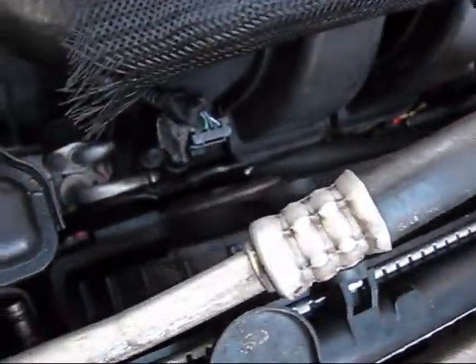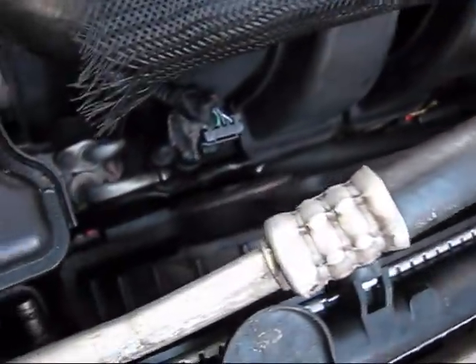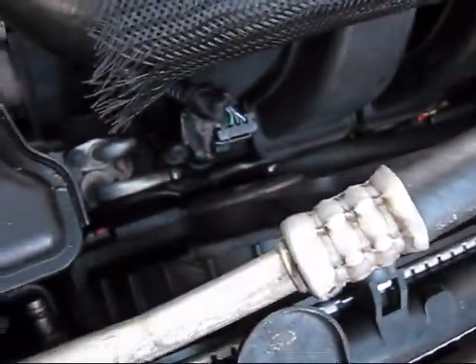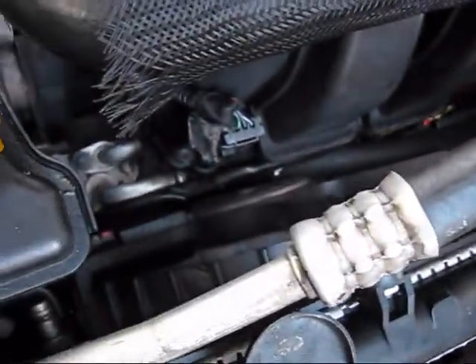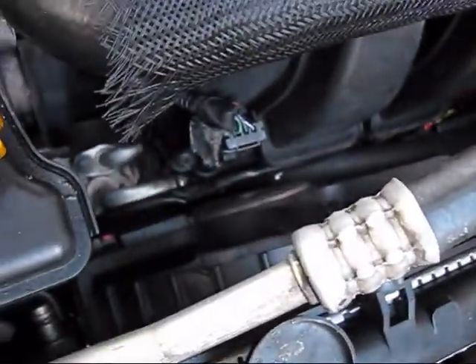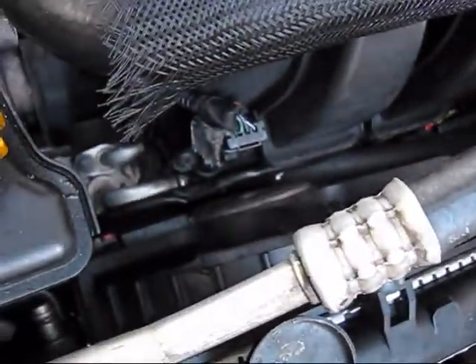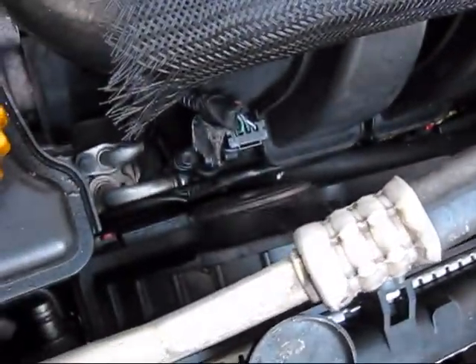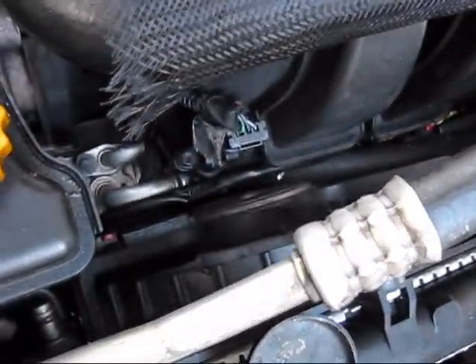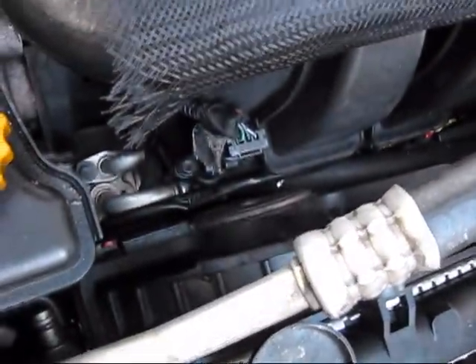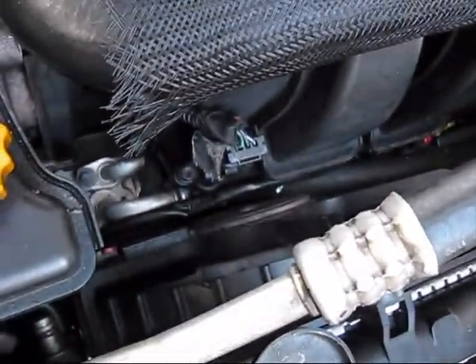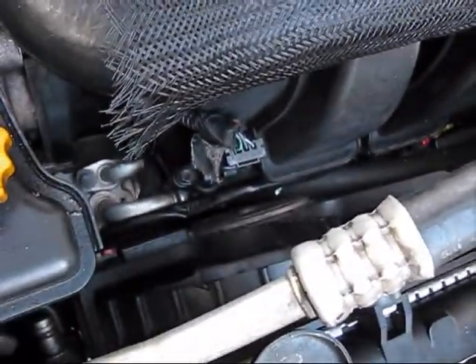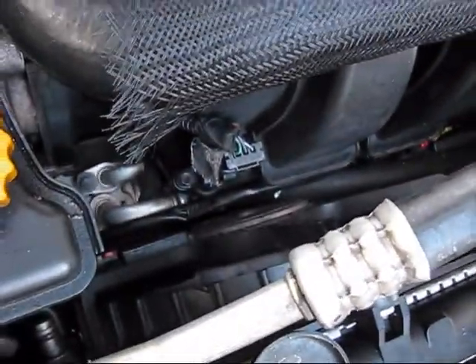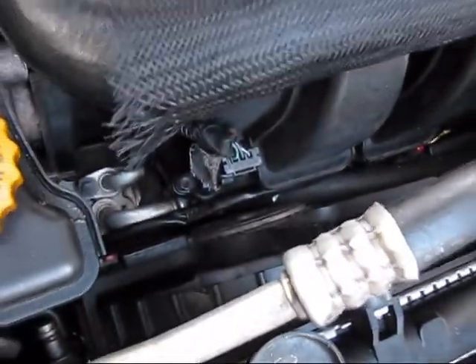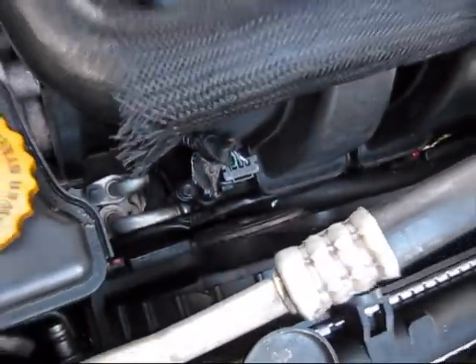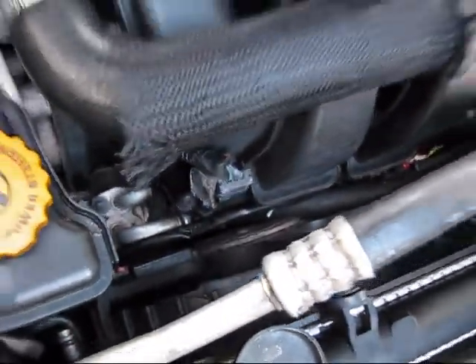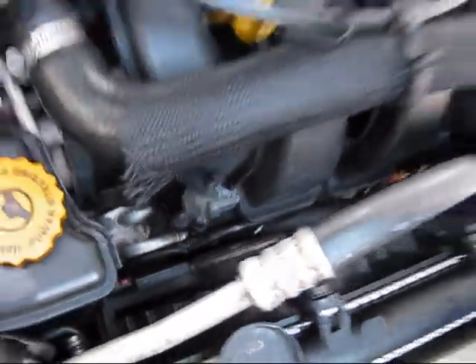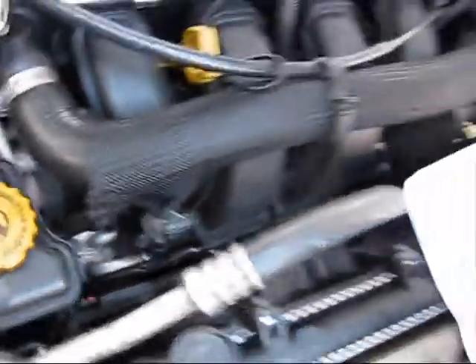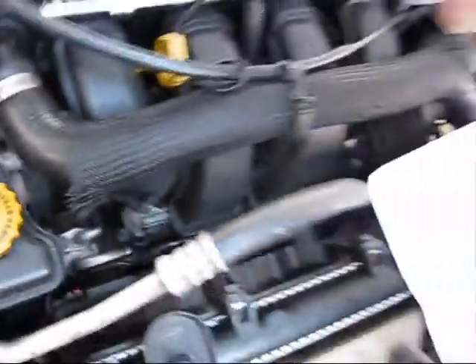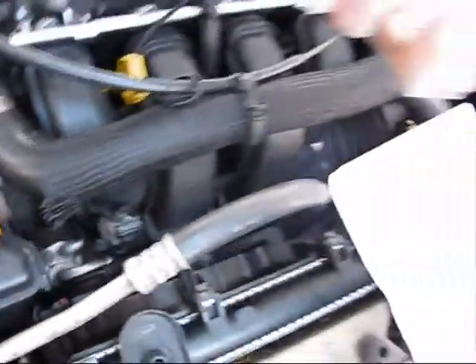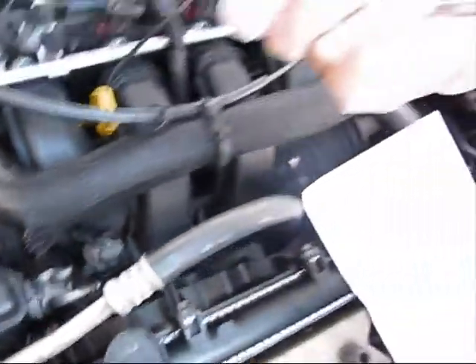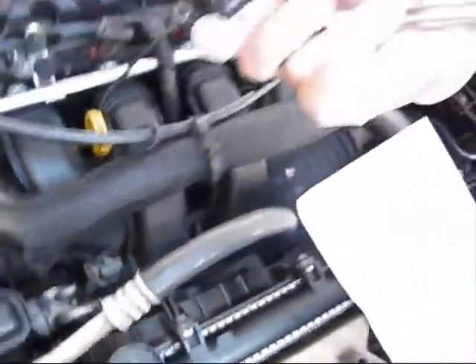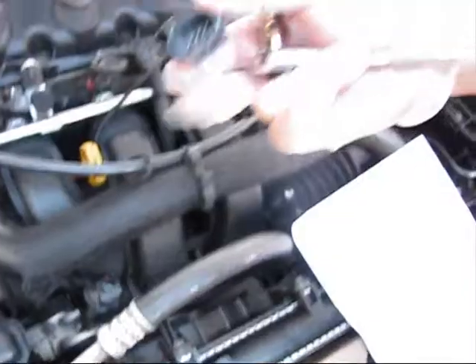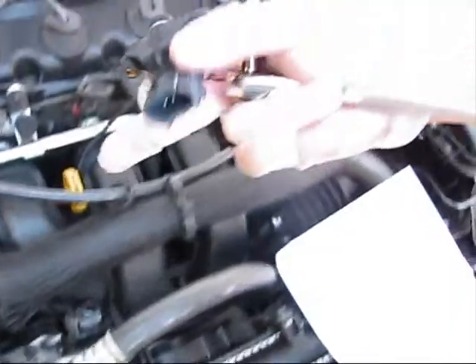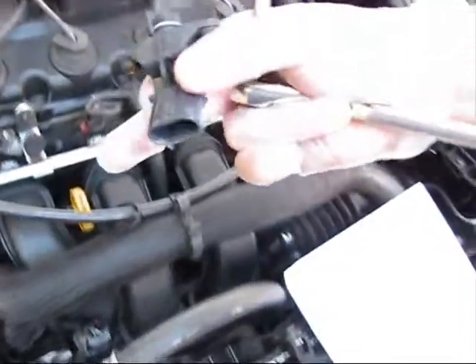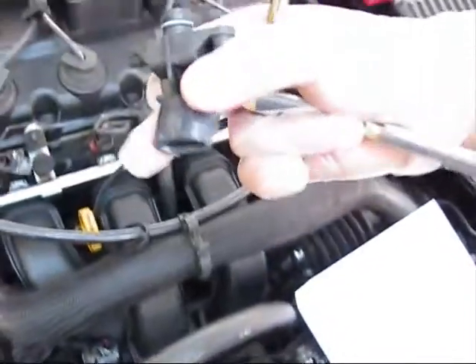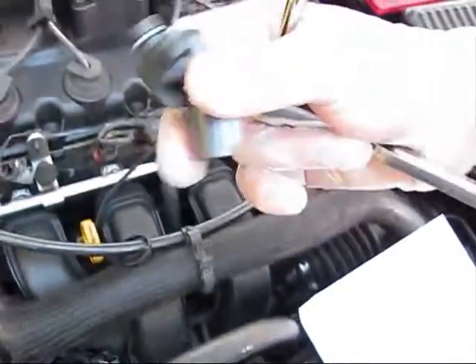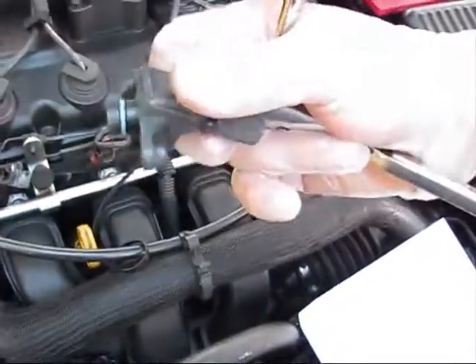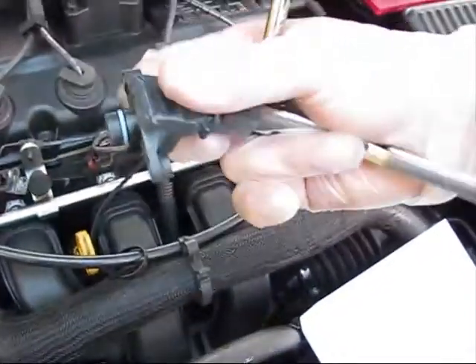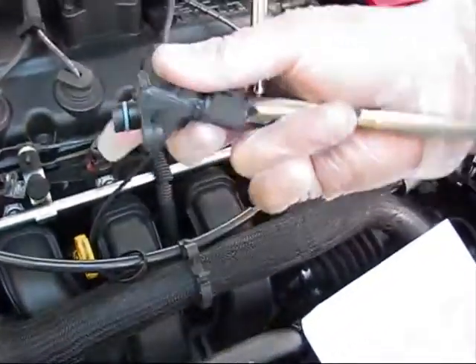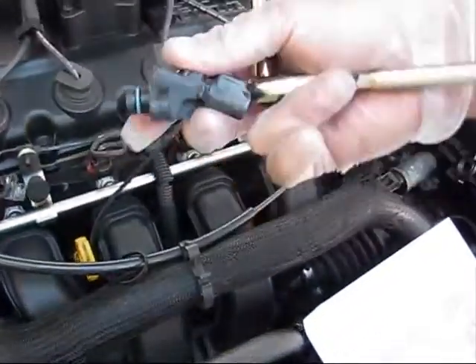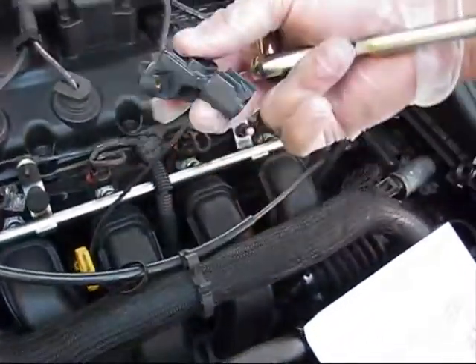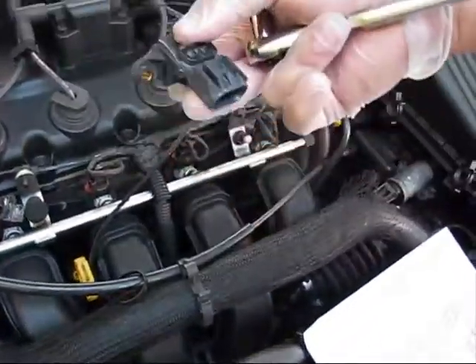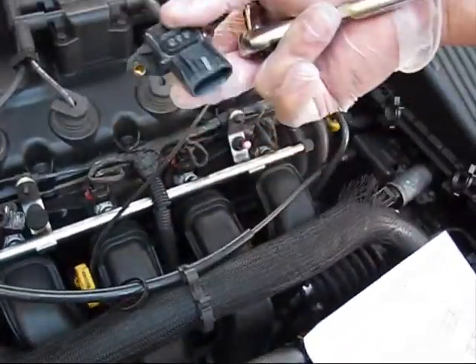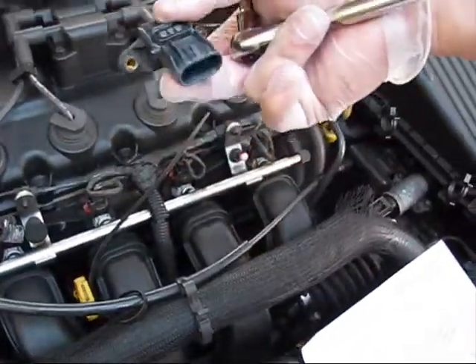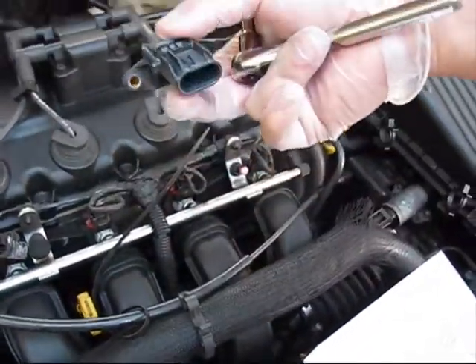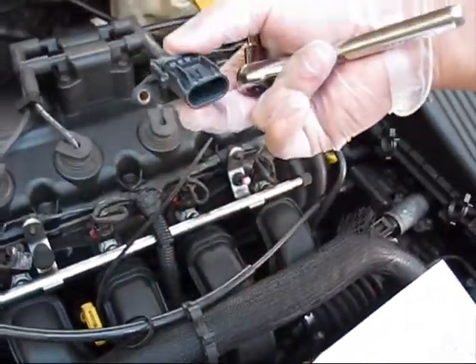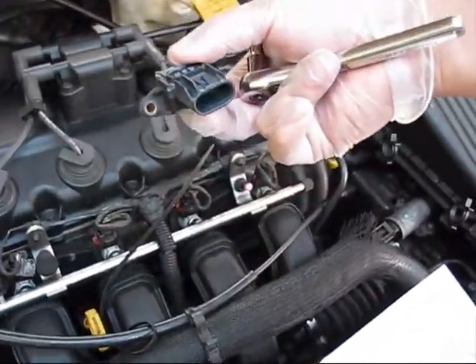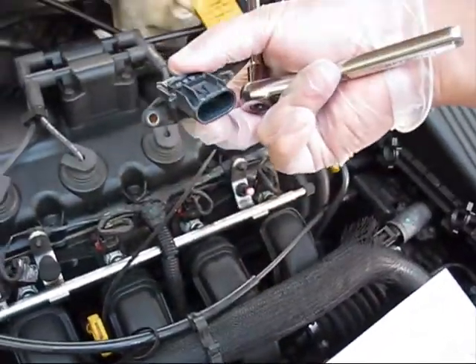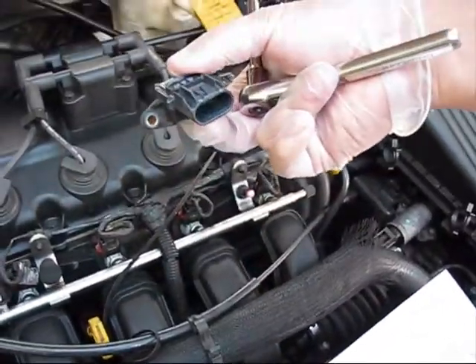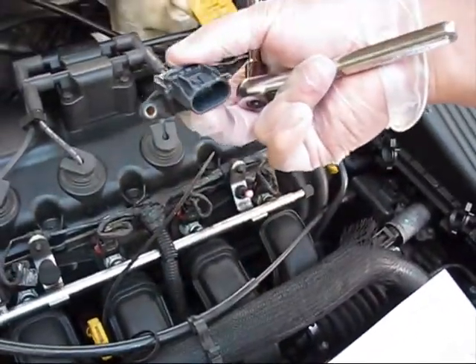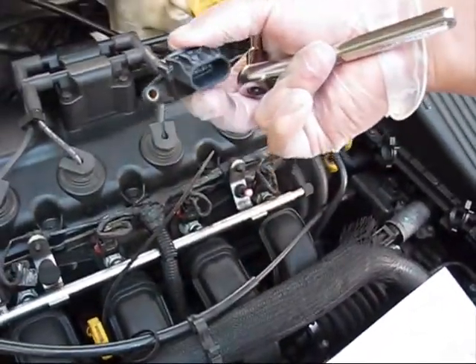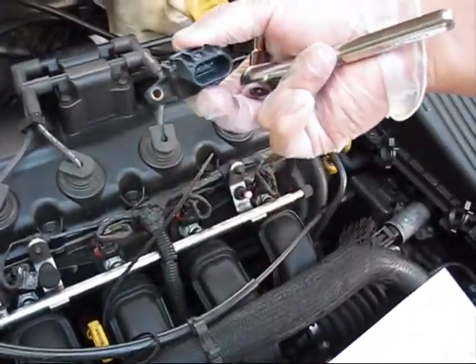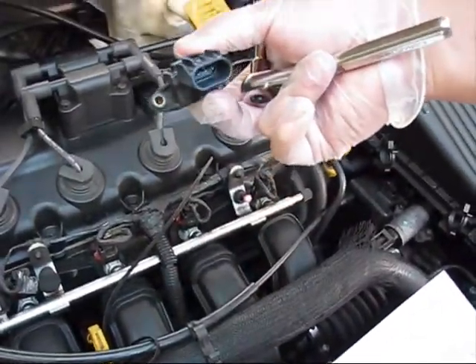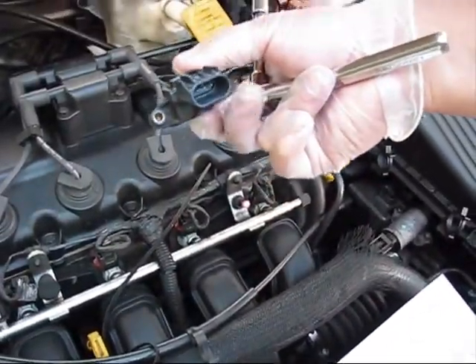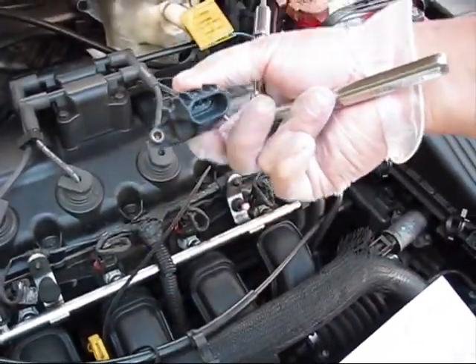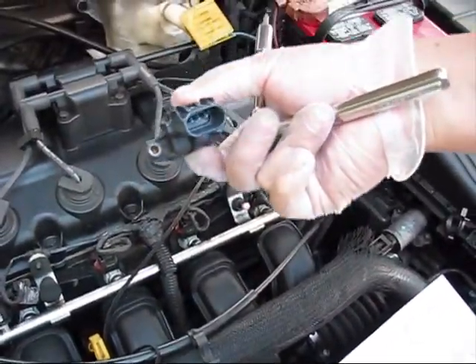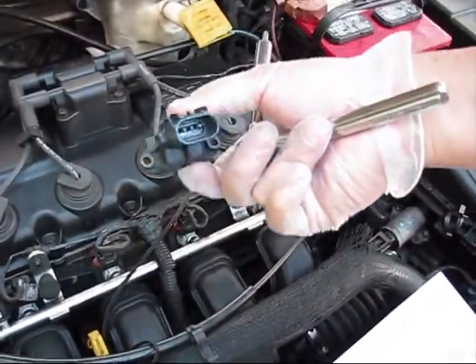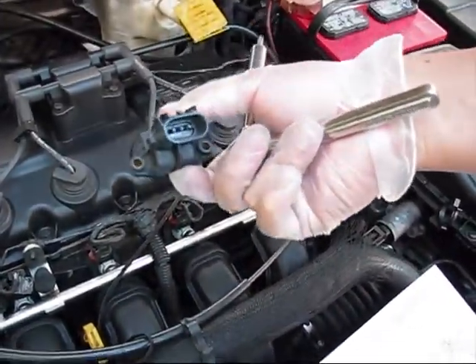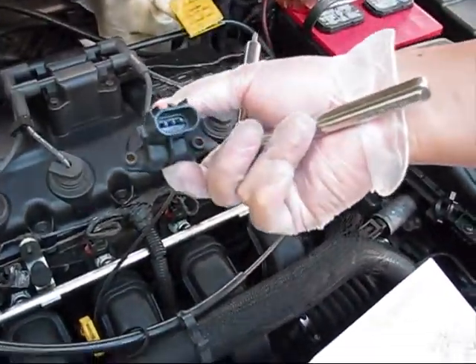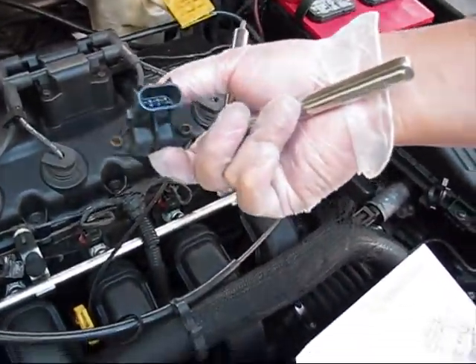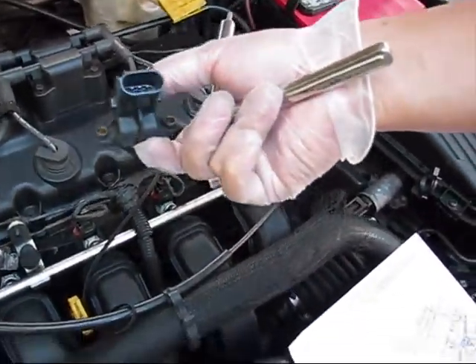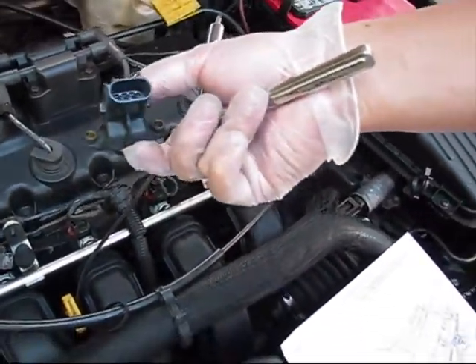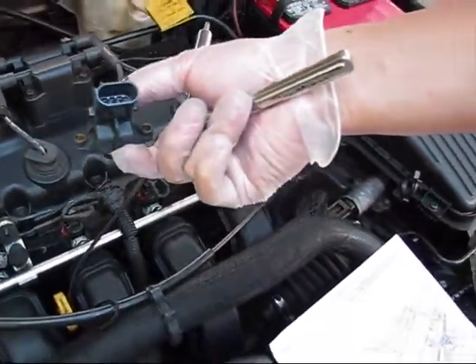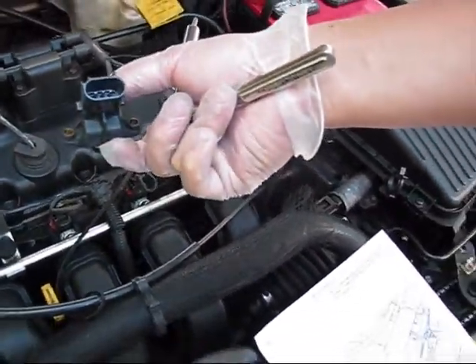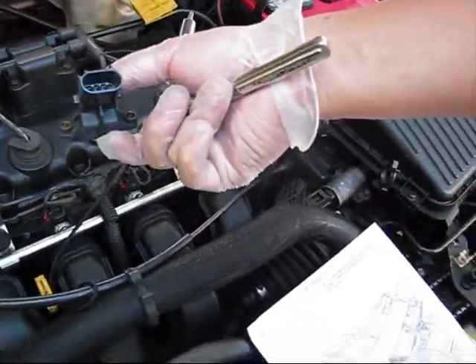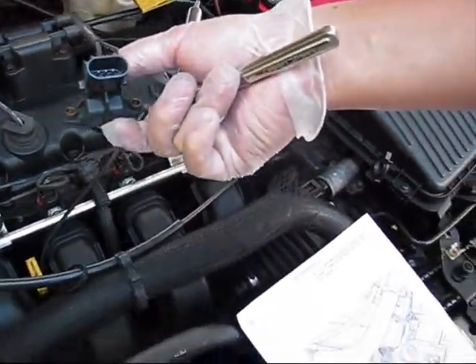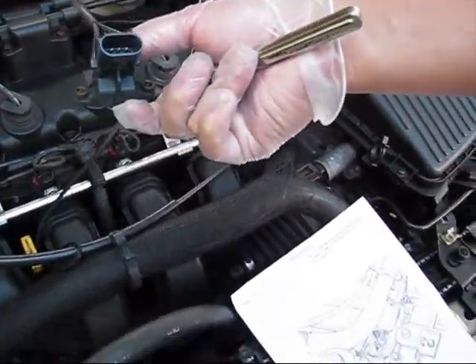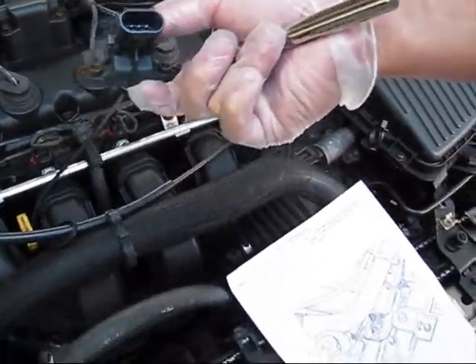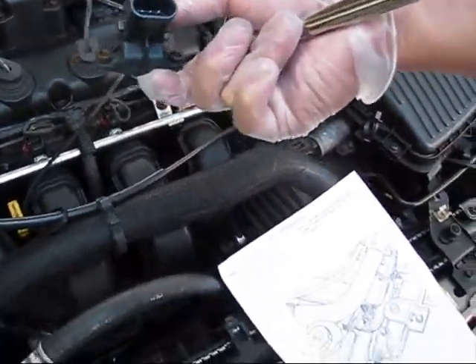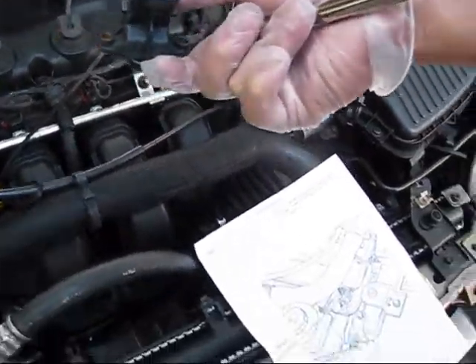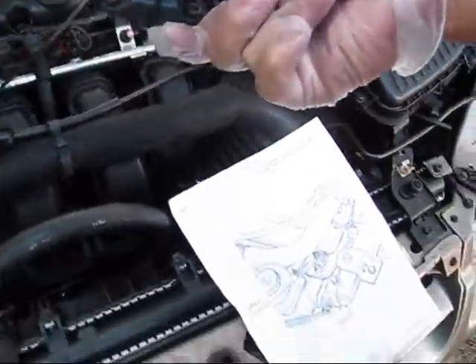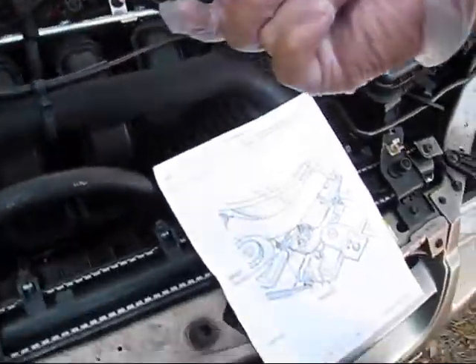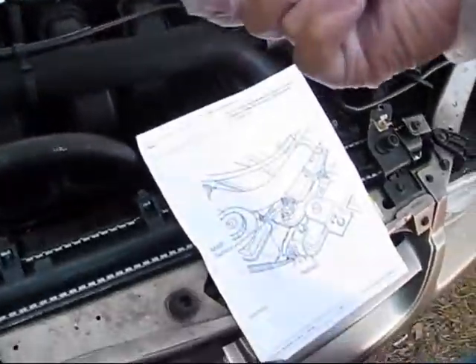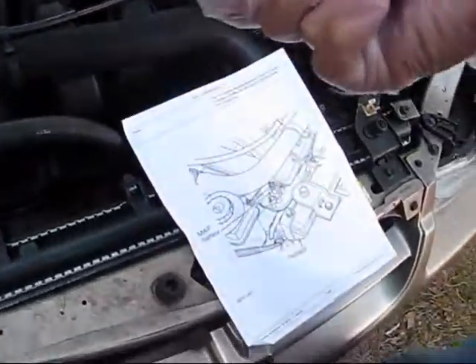This is the replacement, and we will be replacing the manifold absolute pressure sensor on this Dodge Neon.